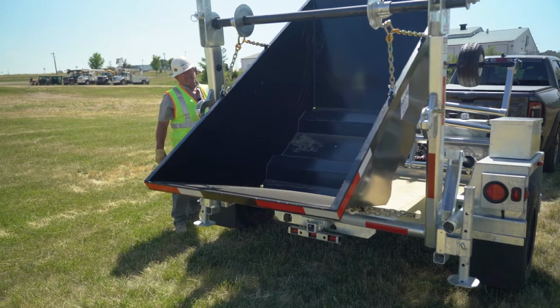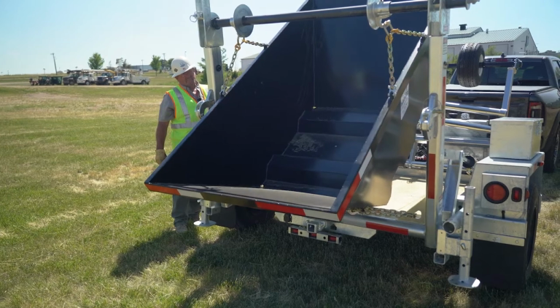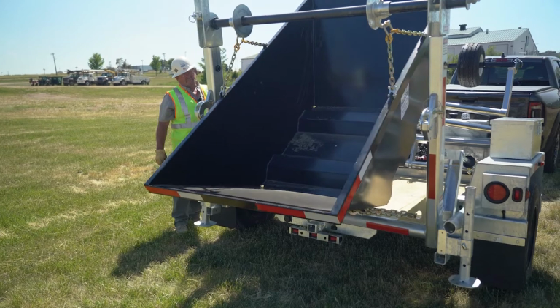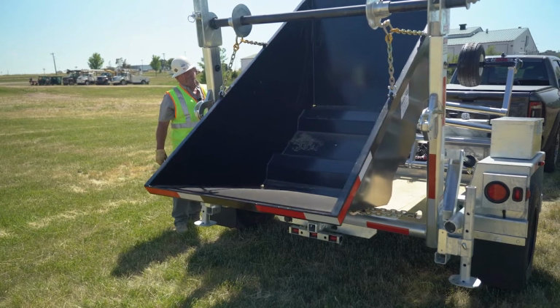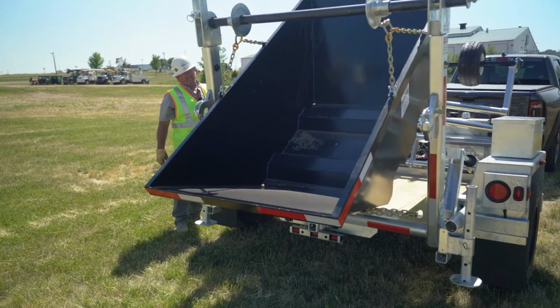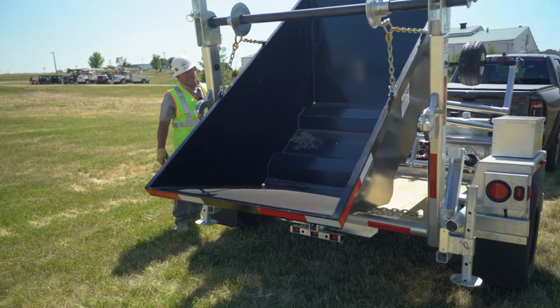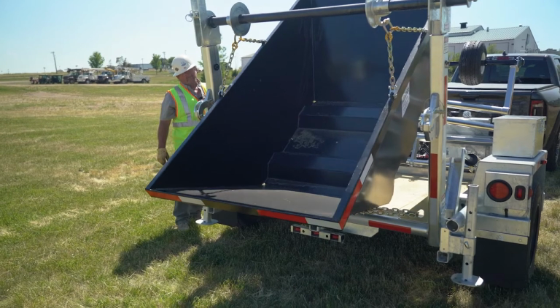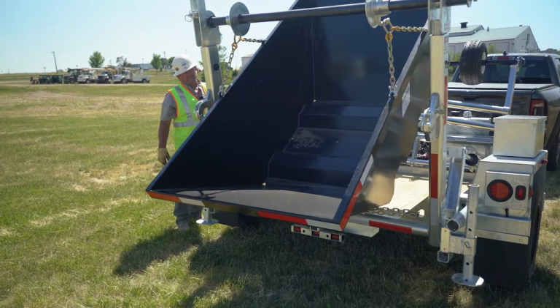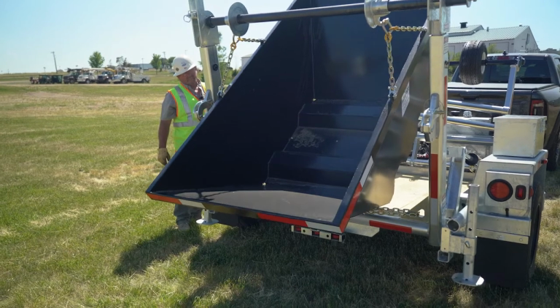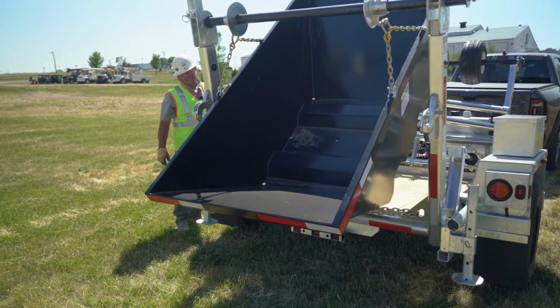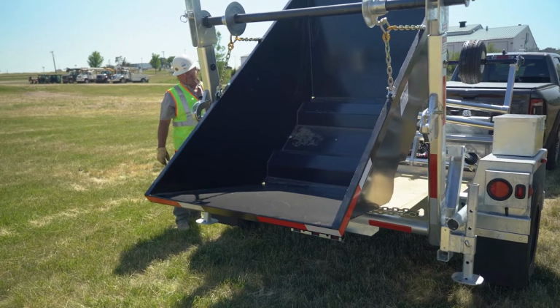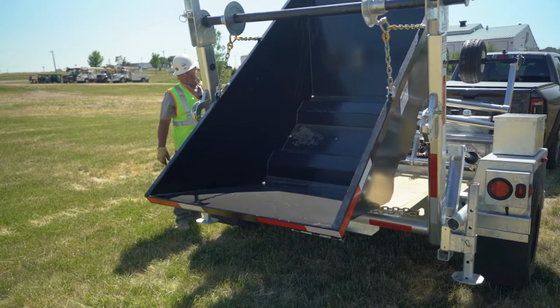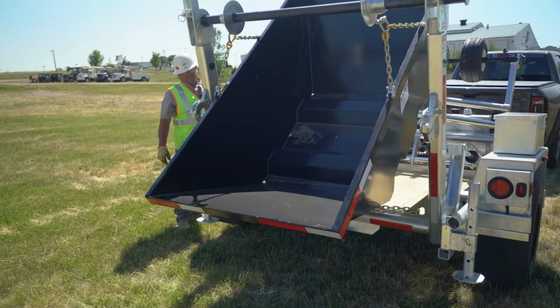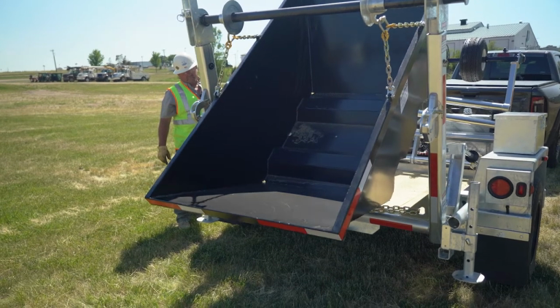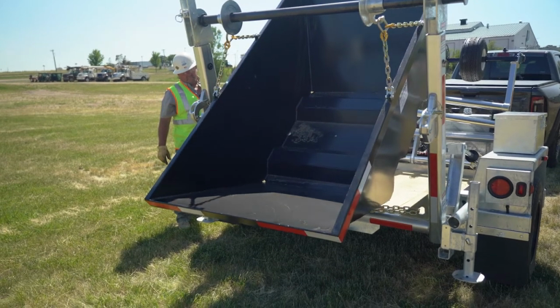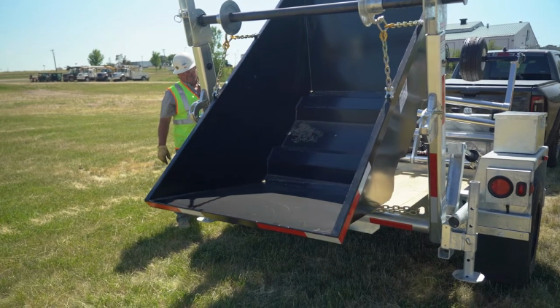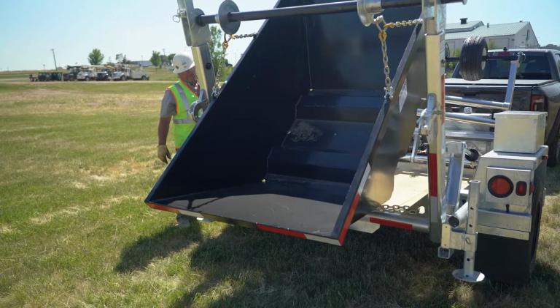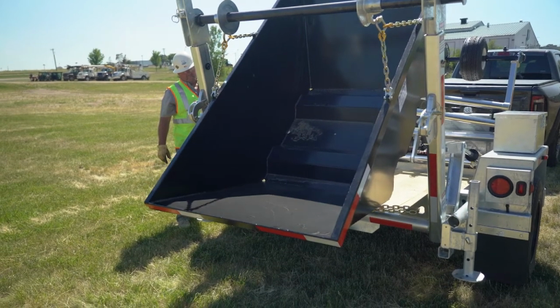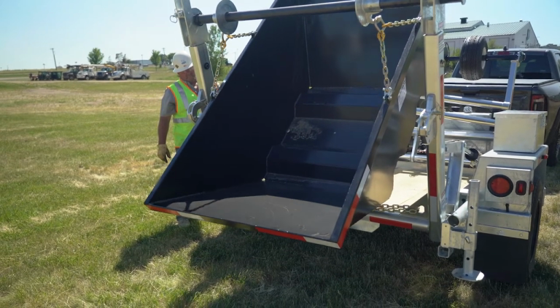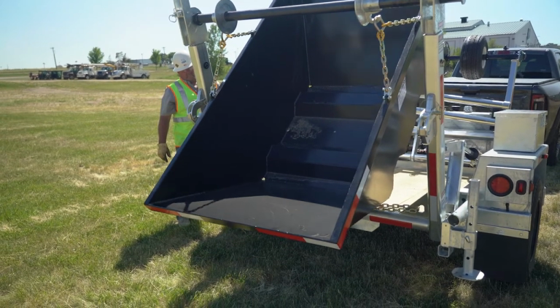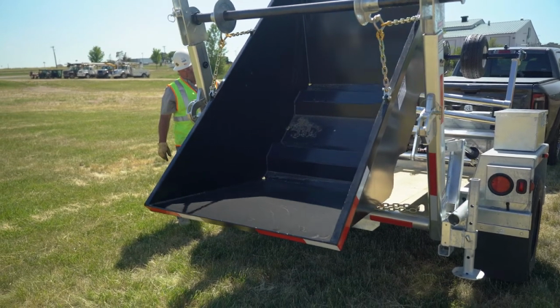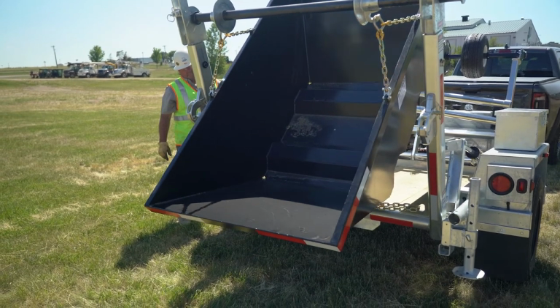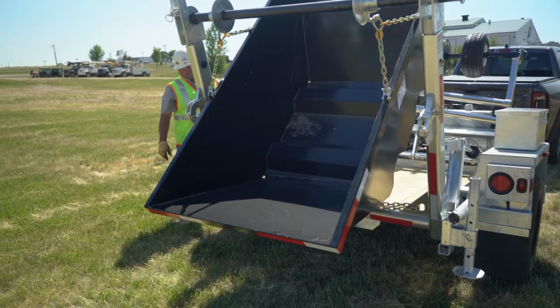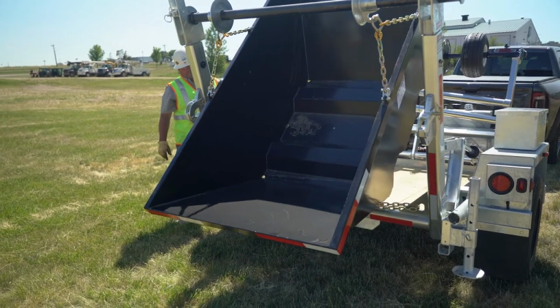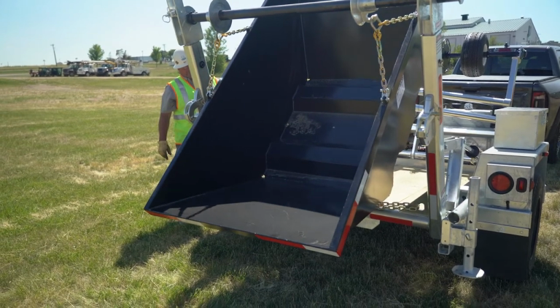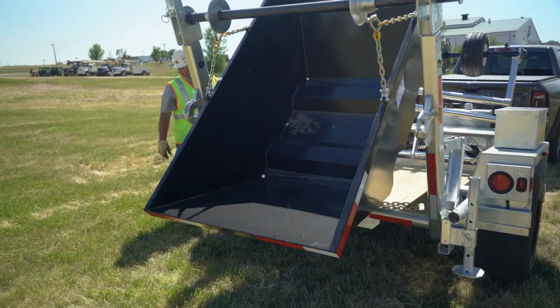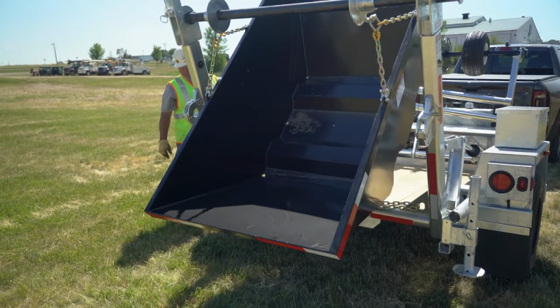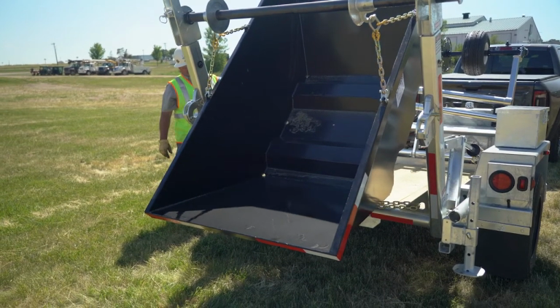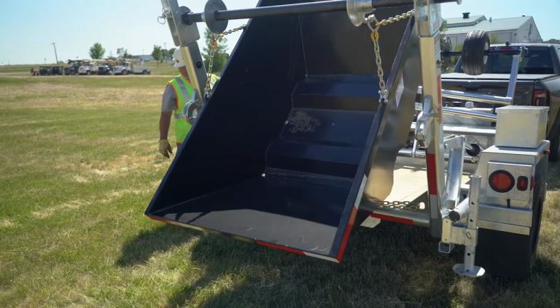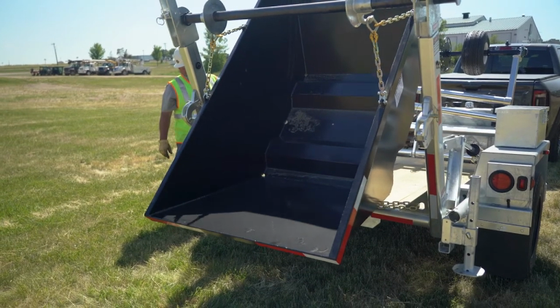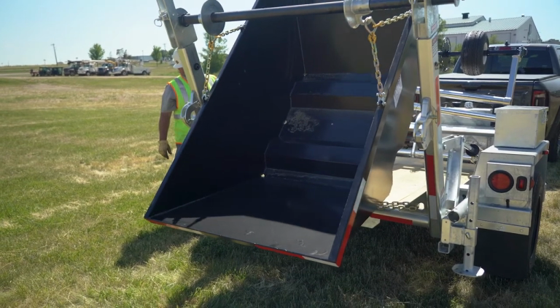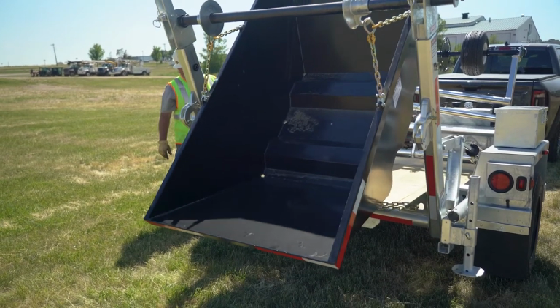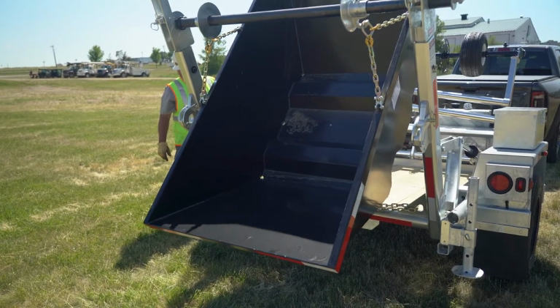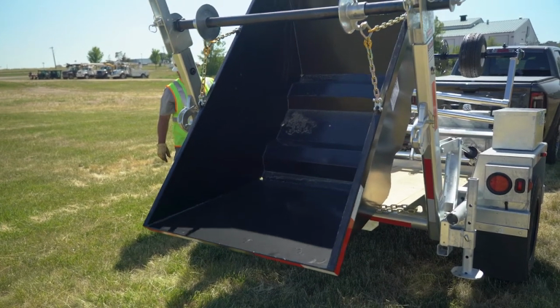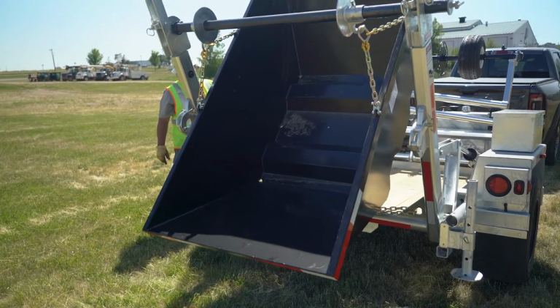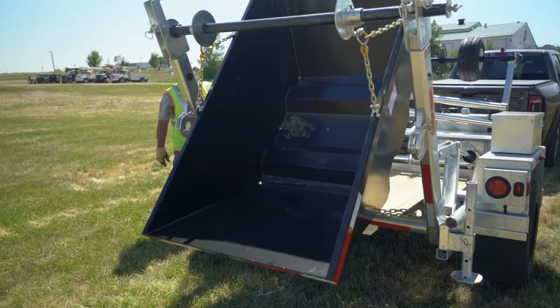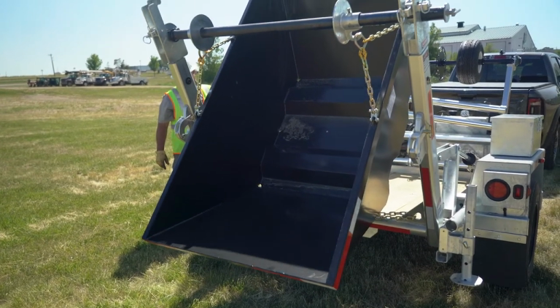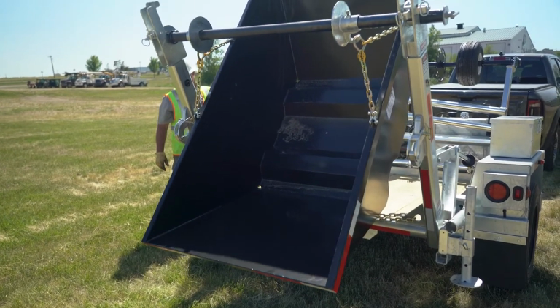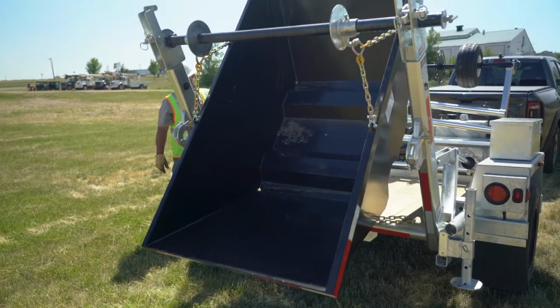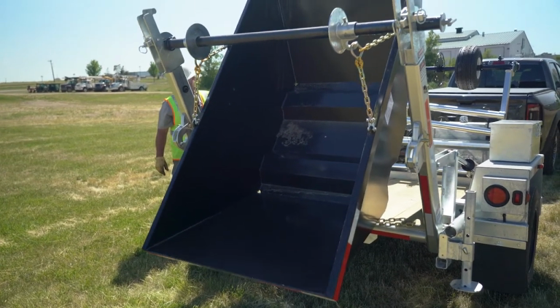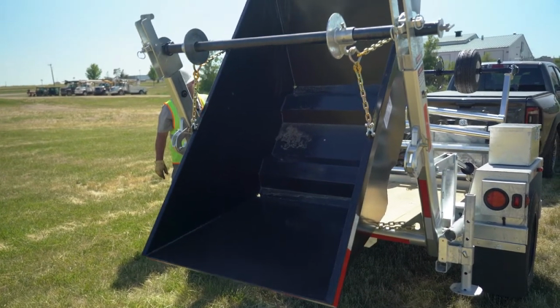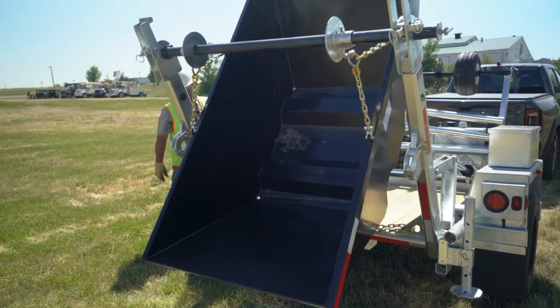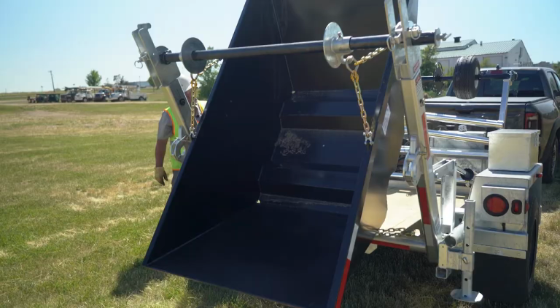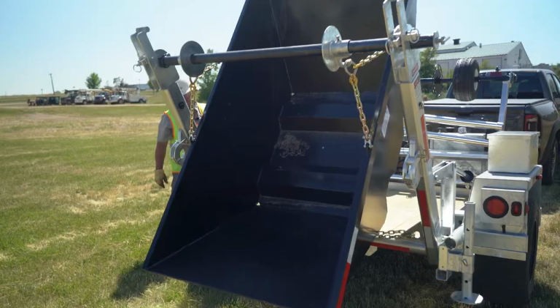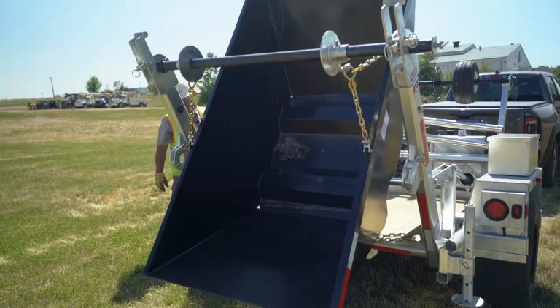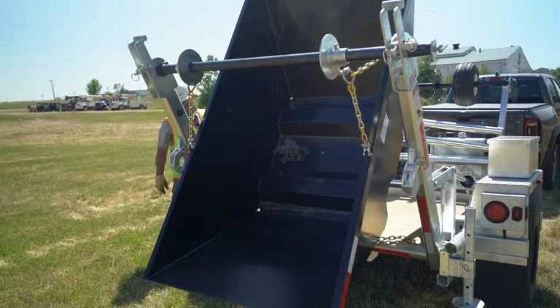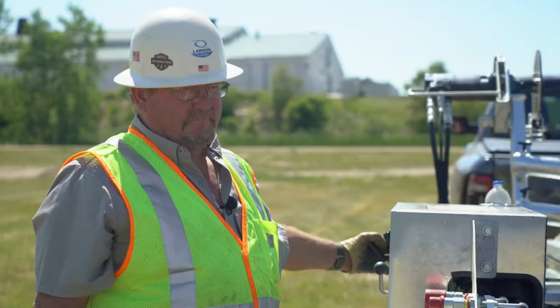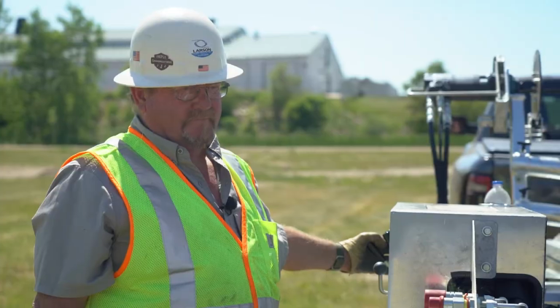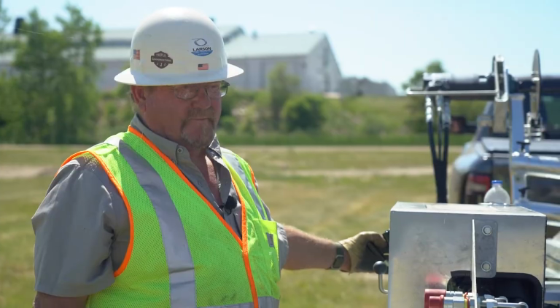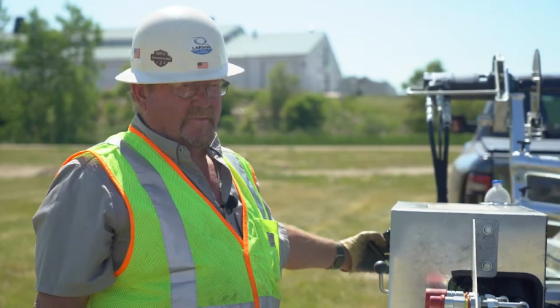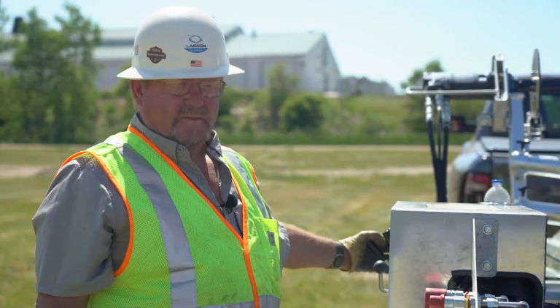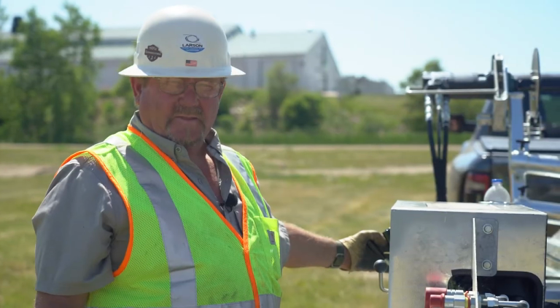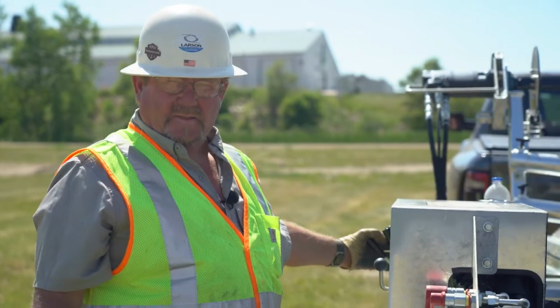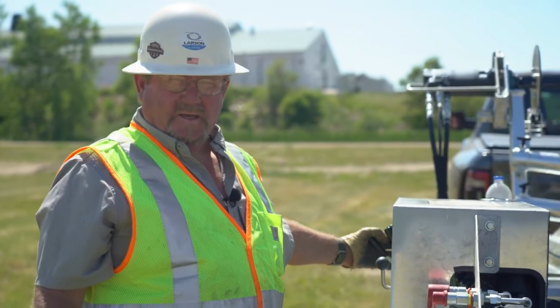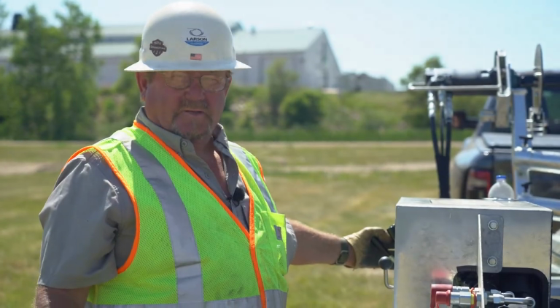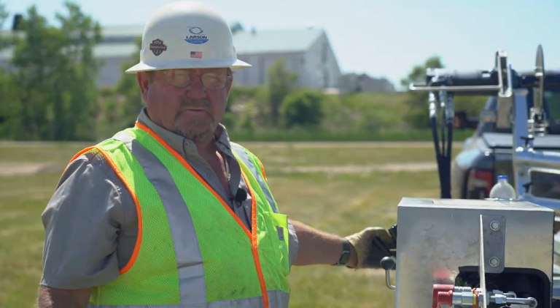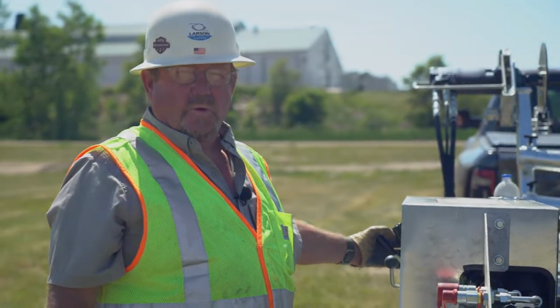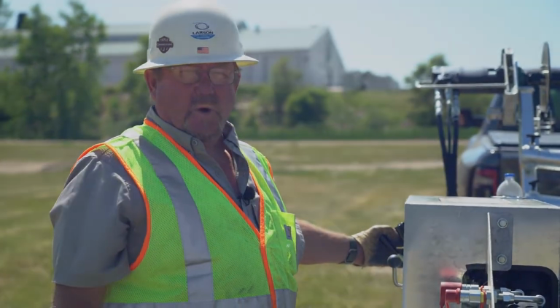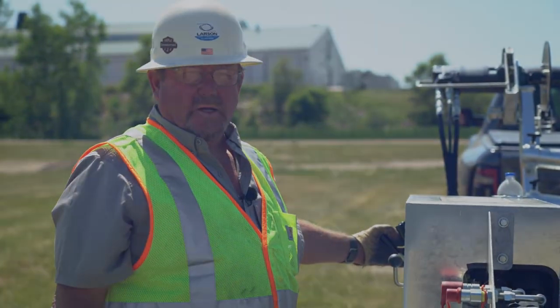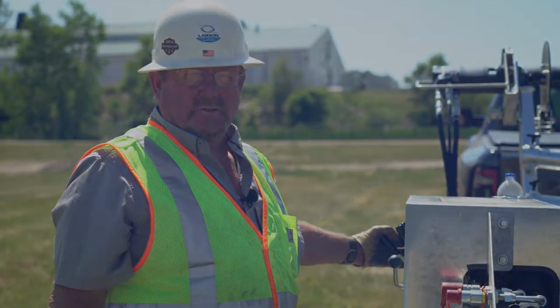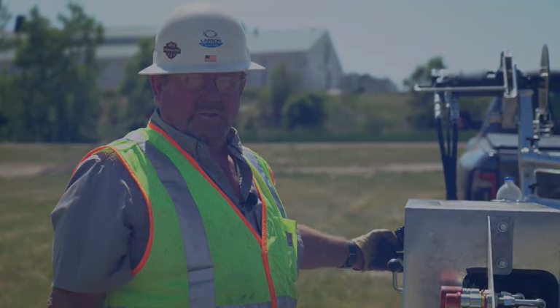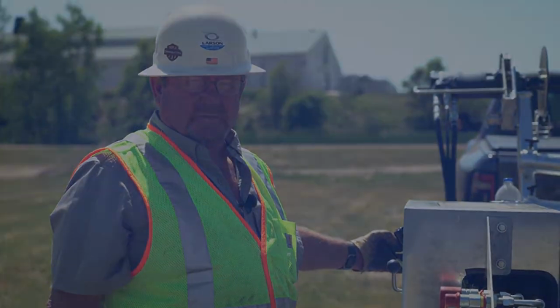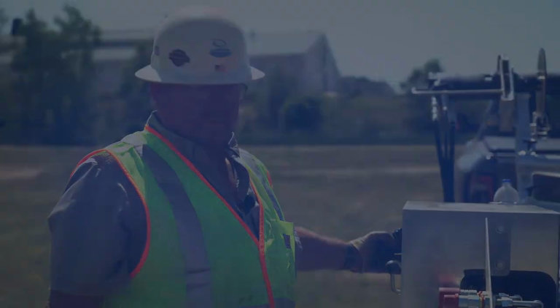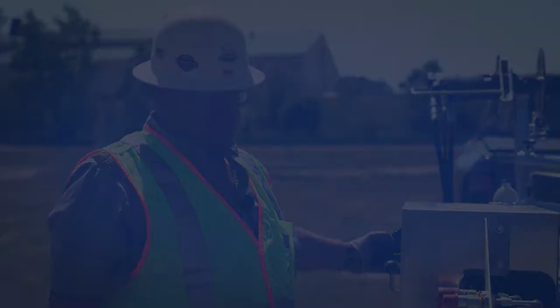Load it and unload it. Another simple operation. Thanks for watching.